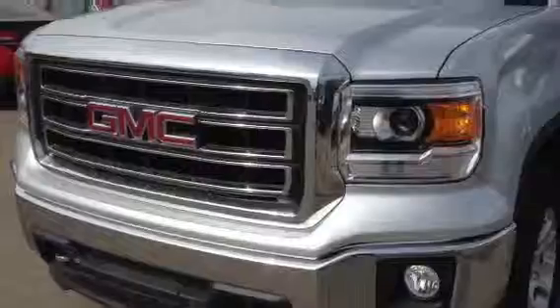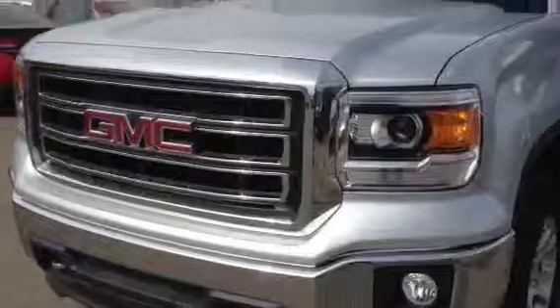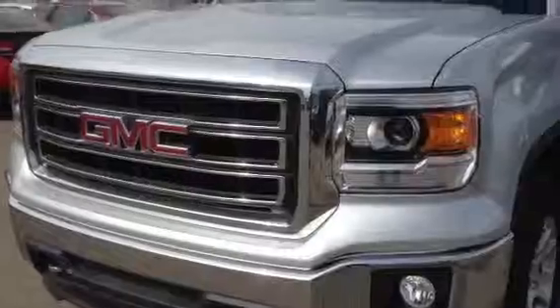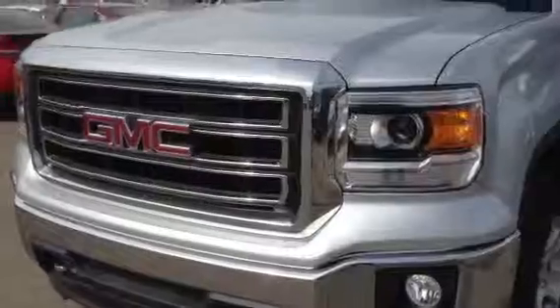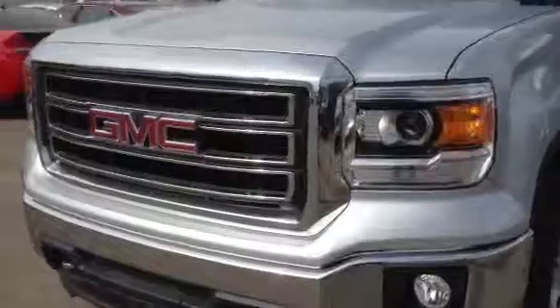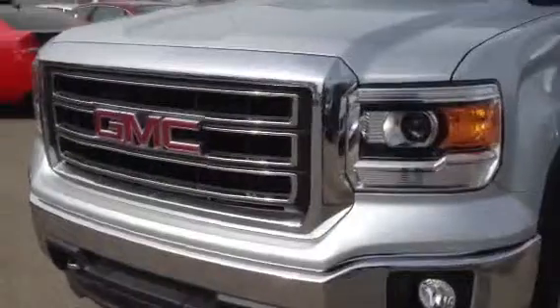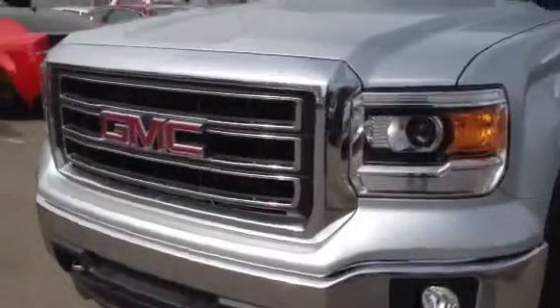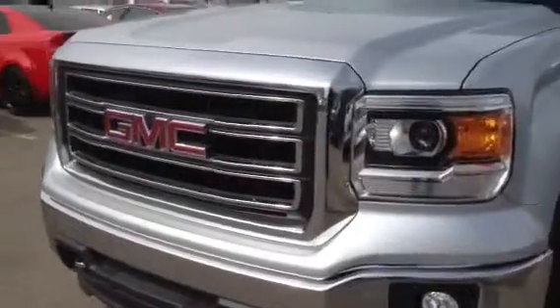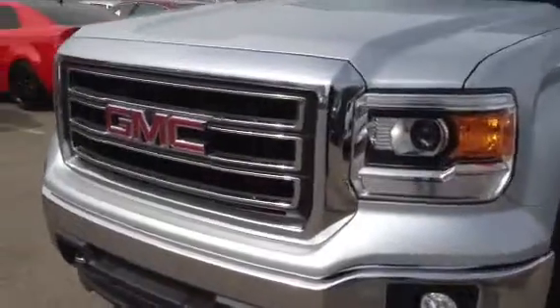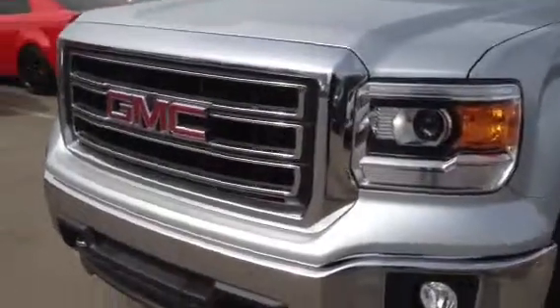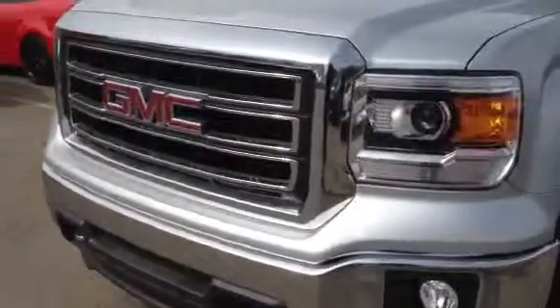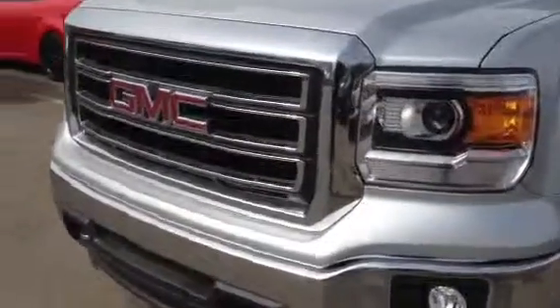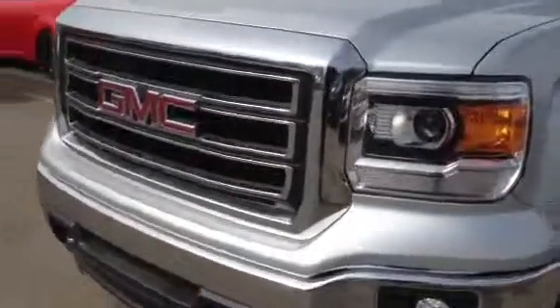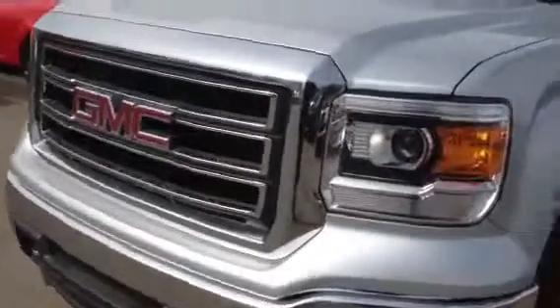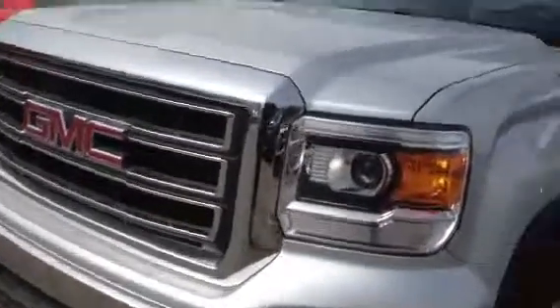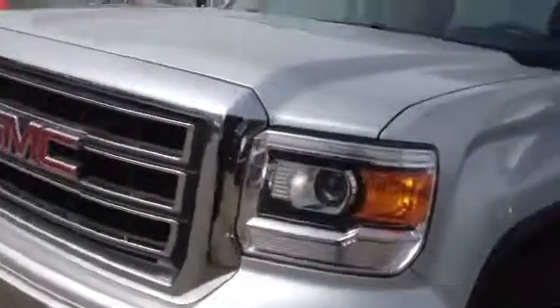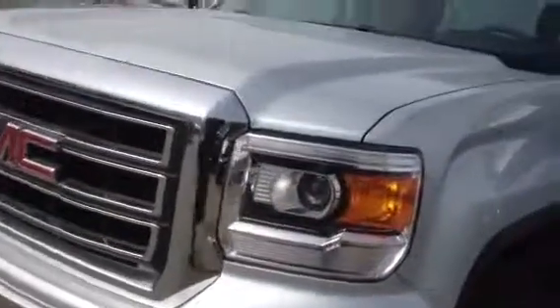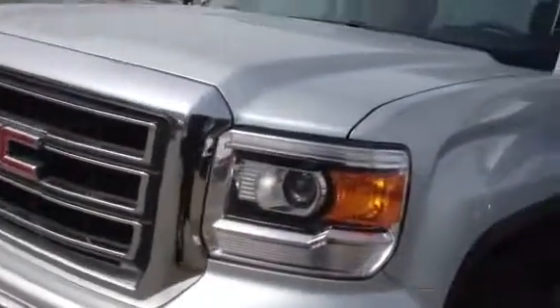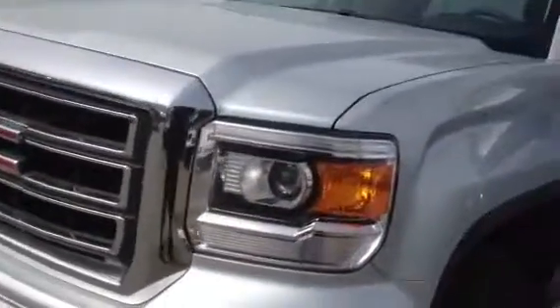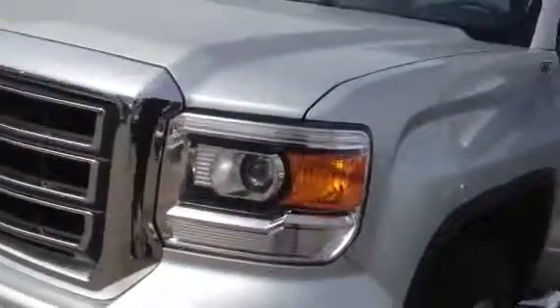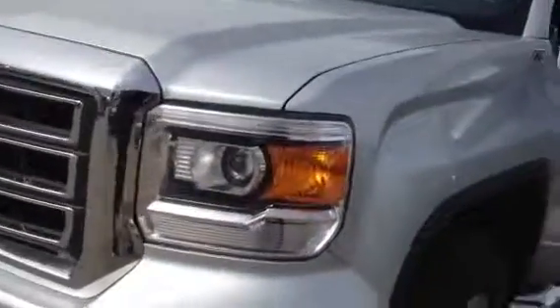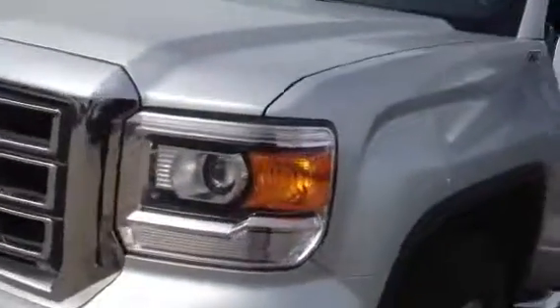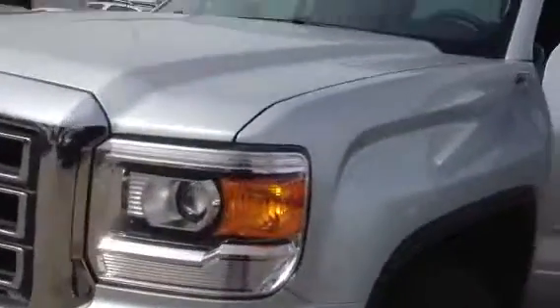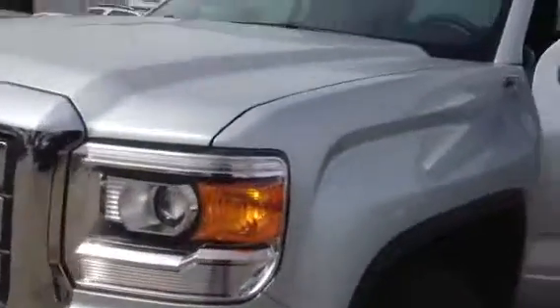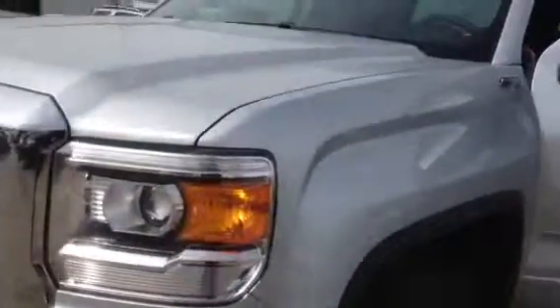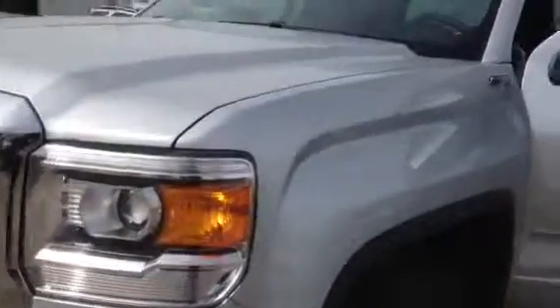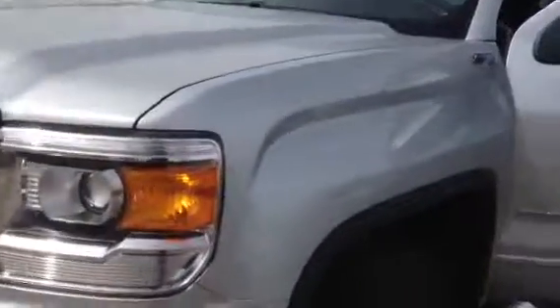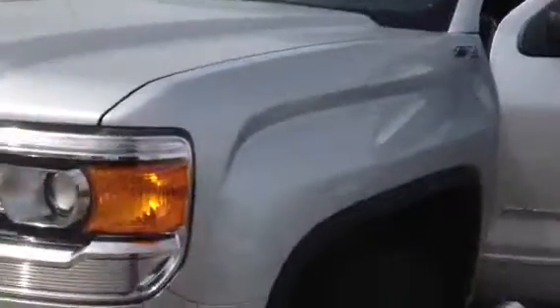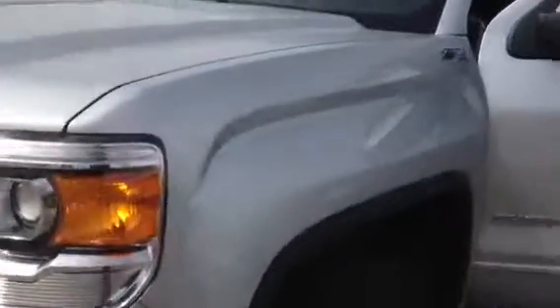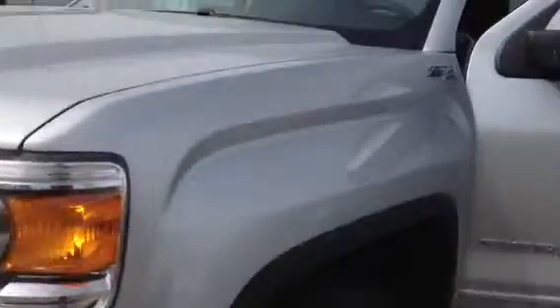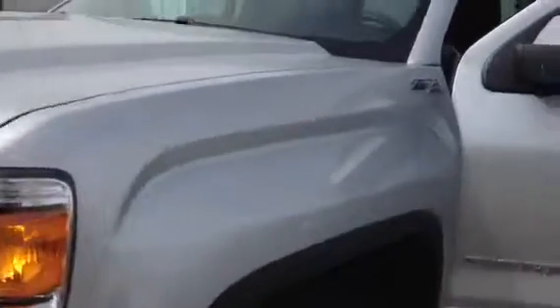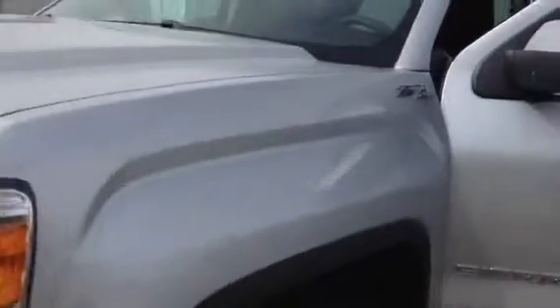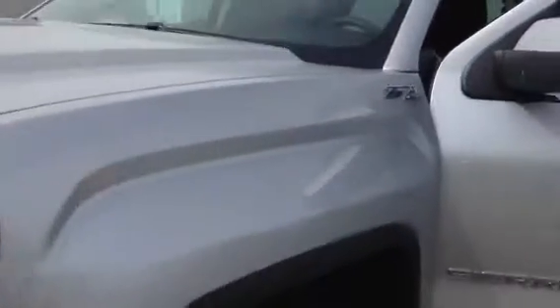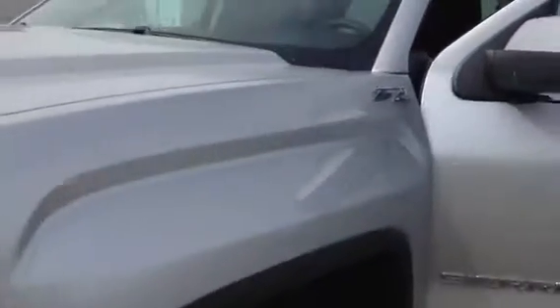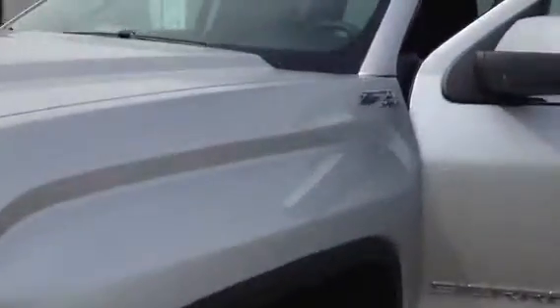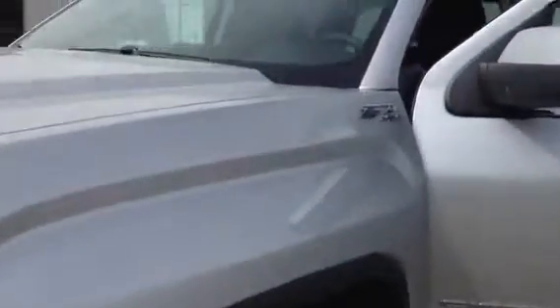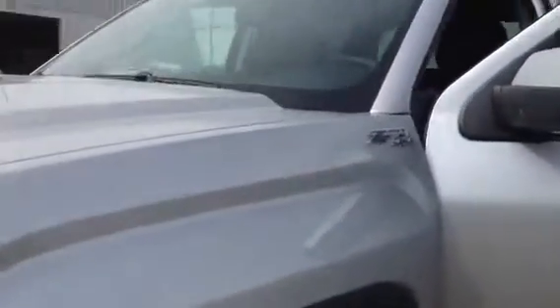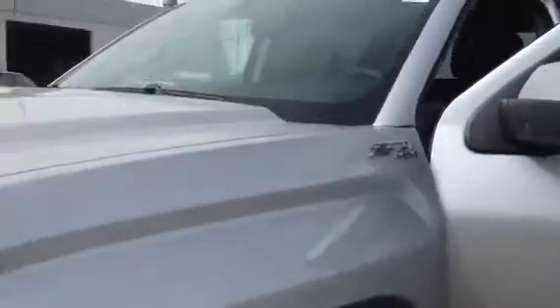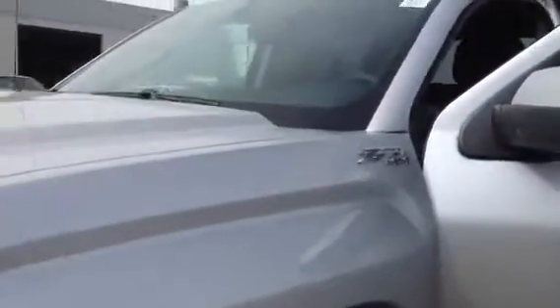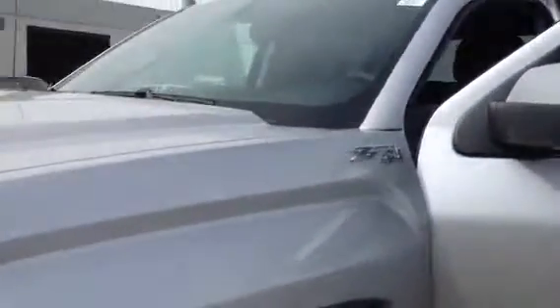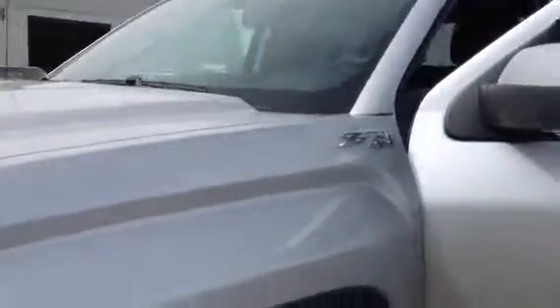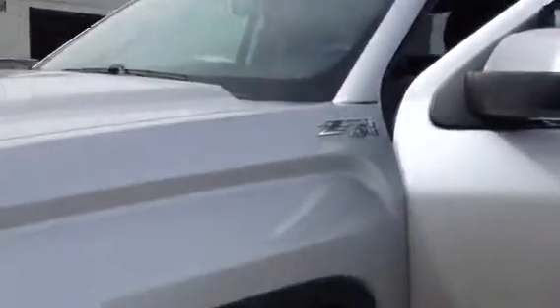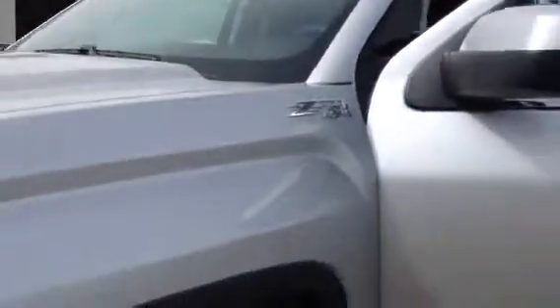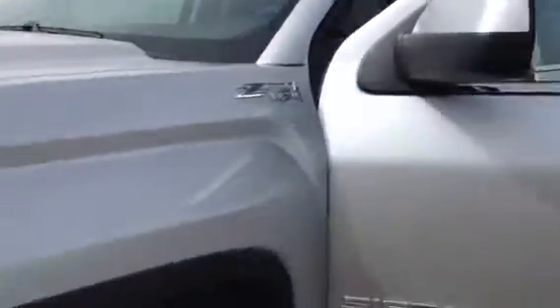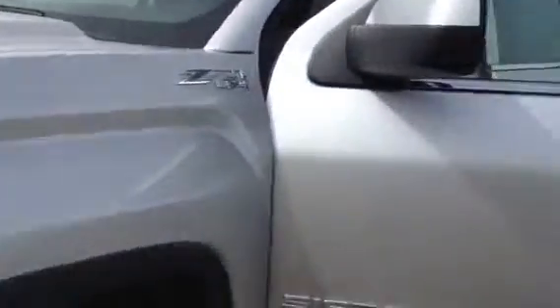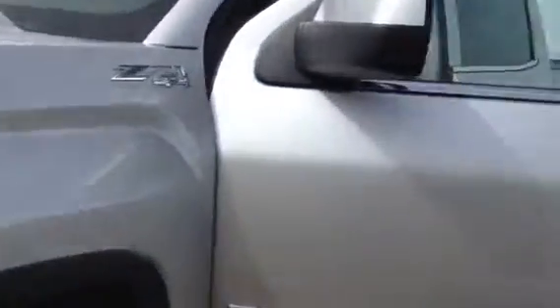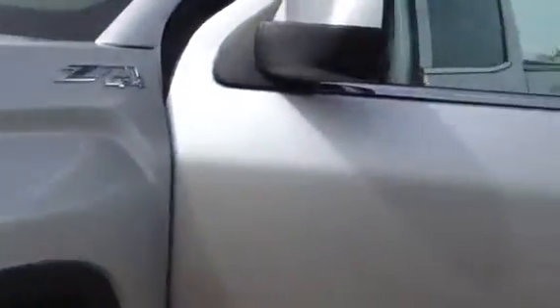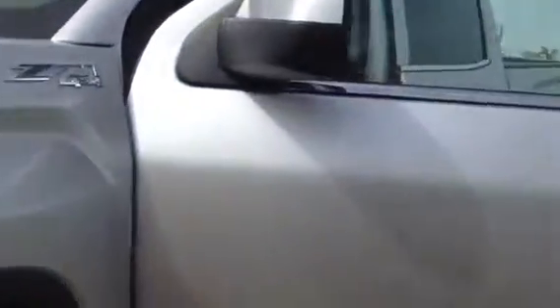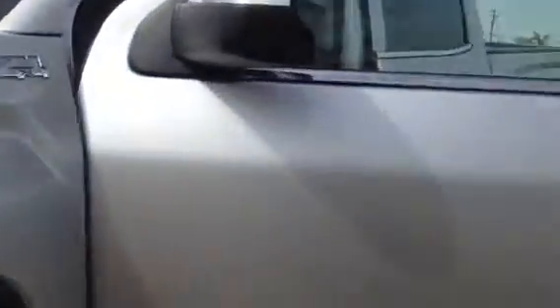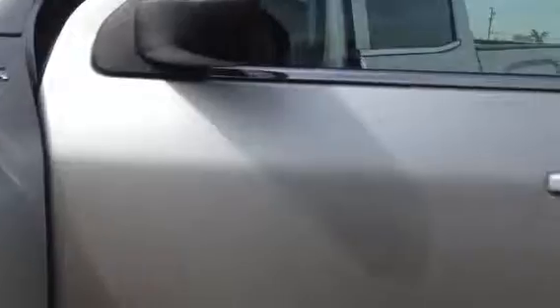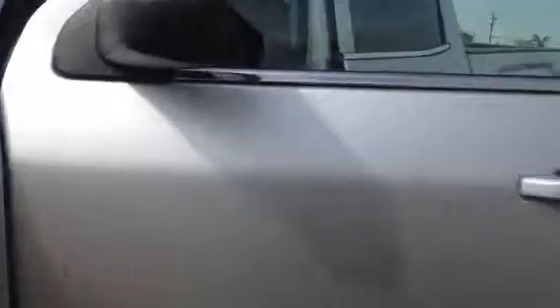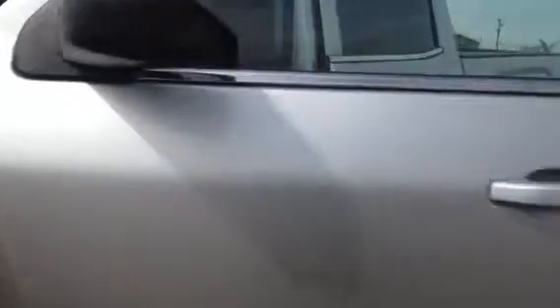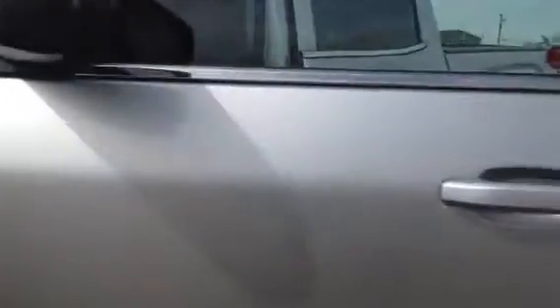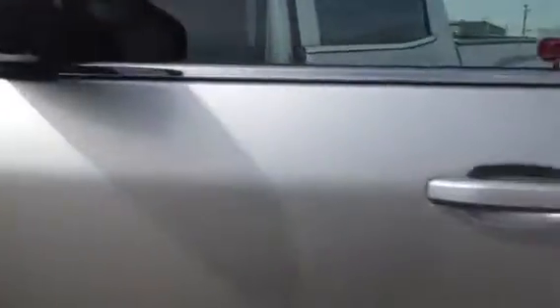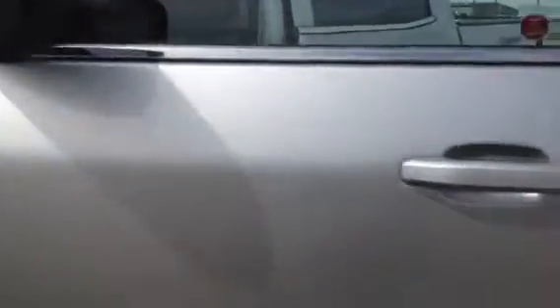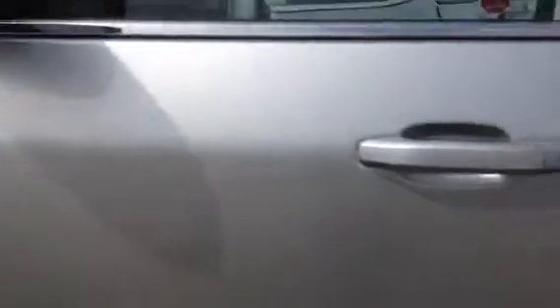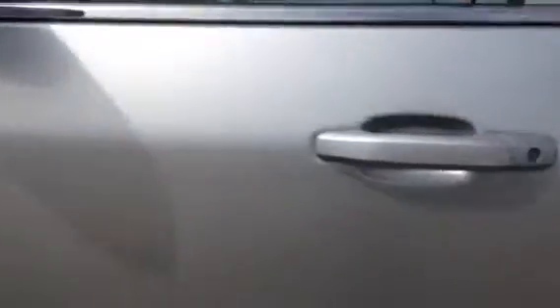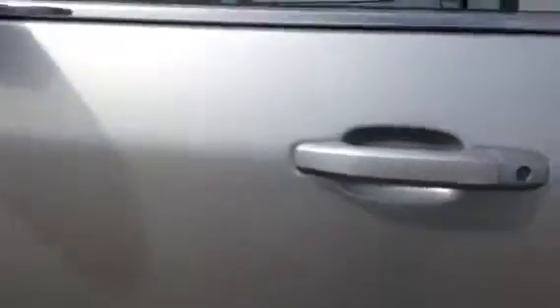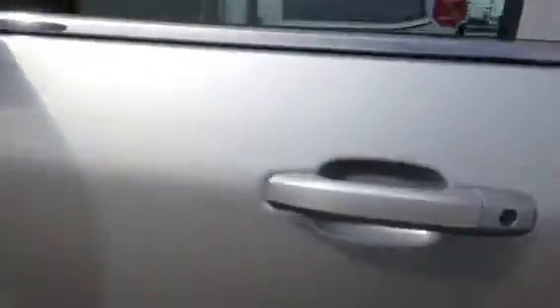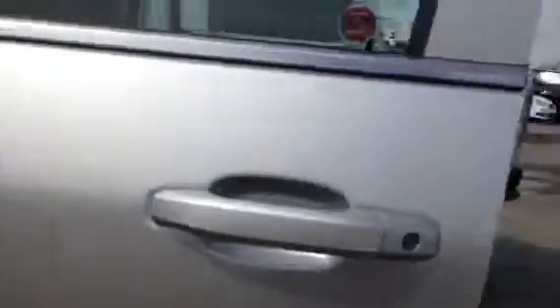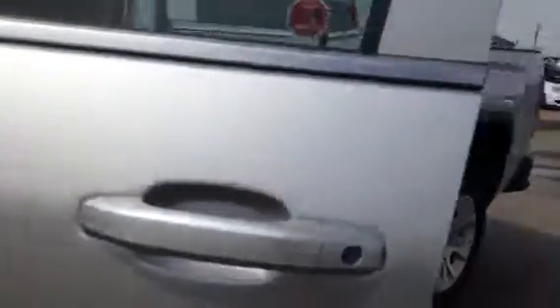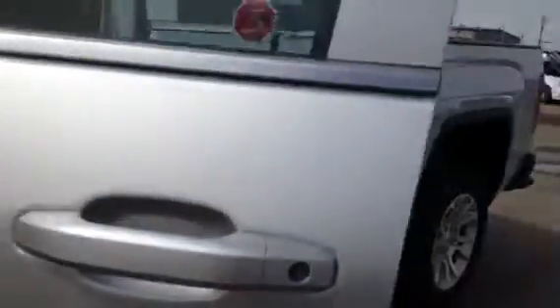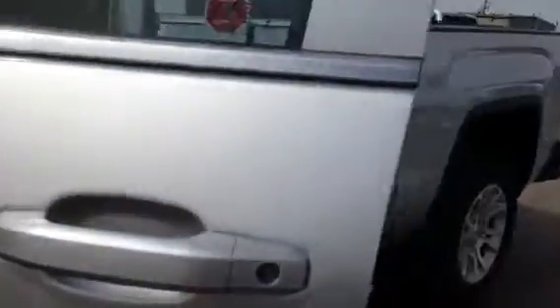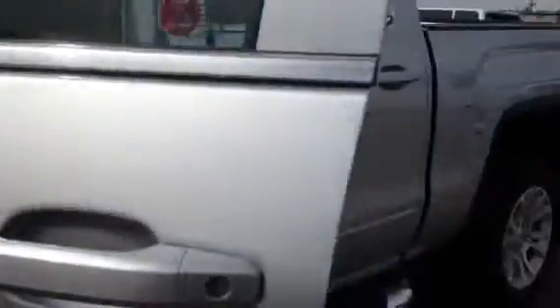Welcome to Davis Chevrolet Airdrie. Here we have a brand new 2014 GMC Sierra 1500 in silver.